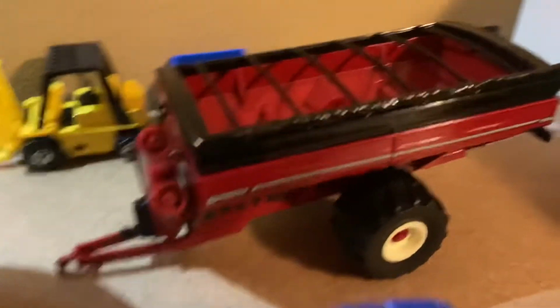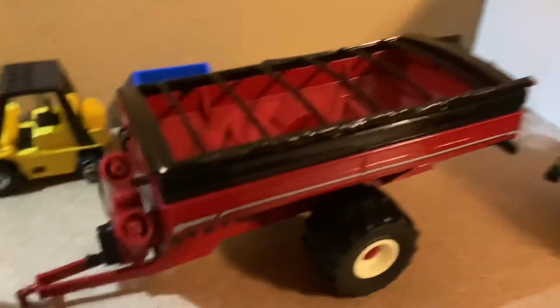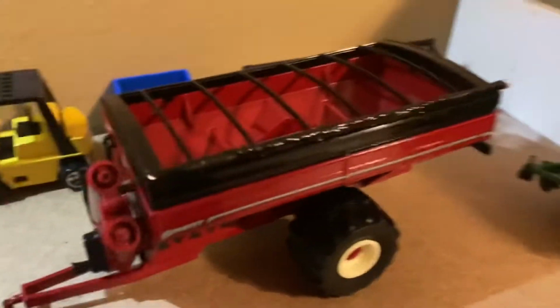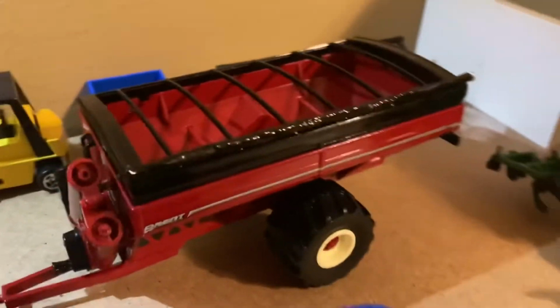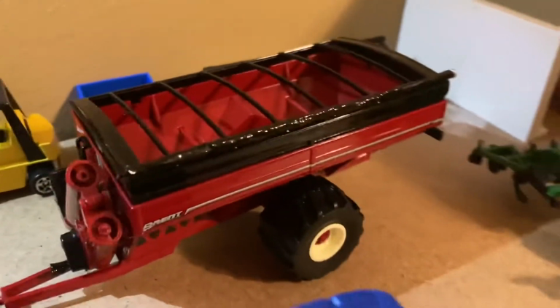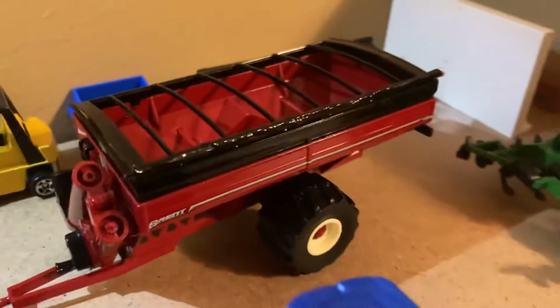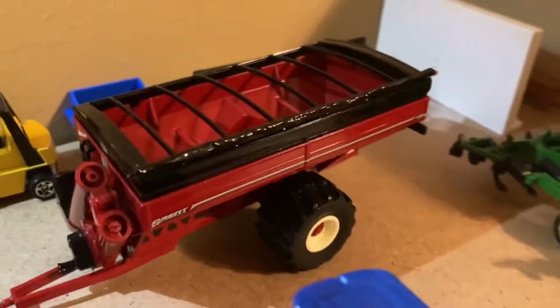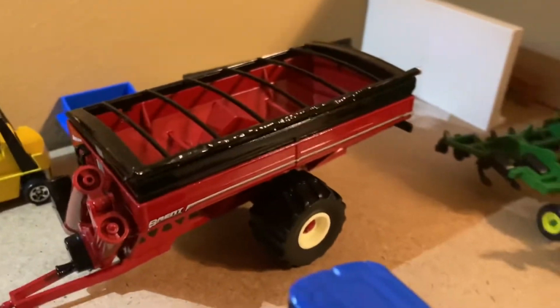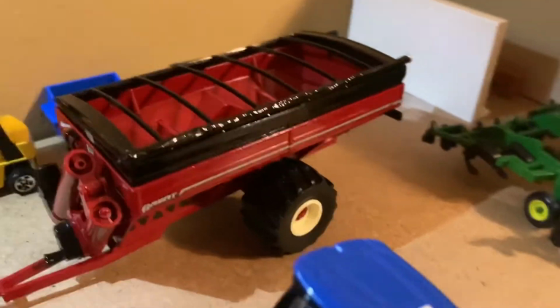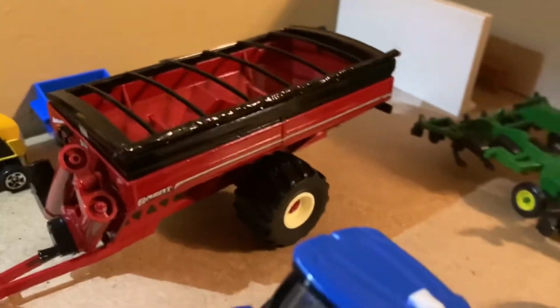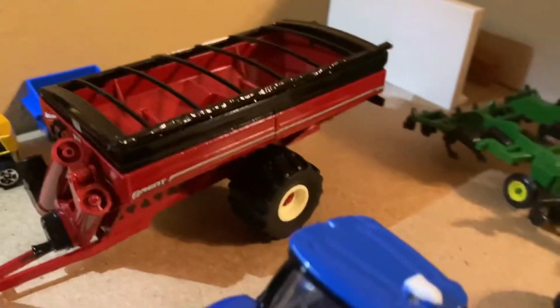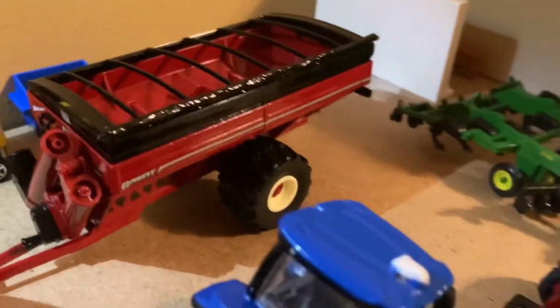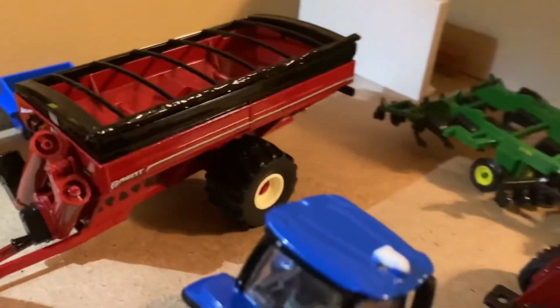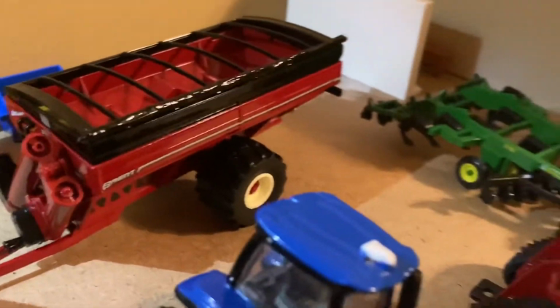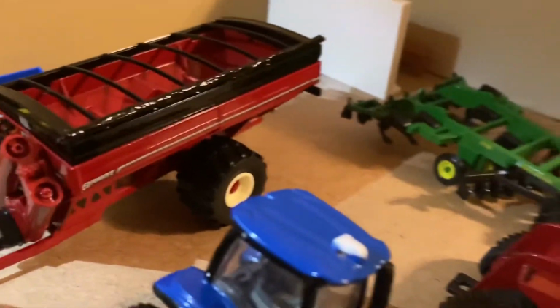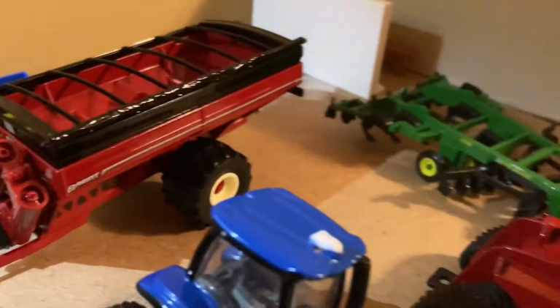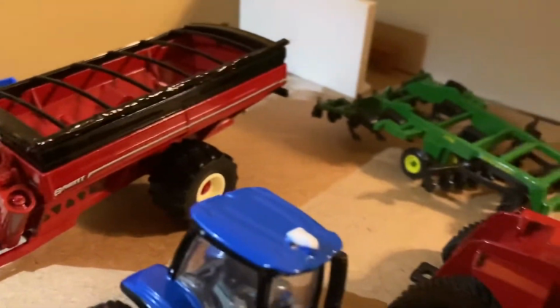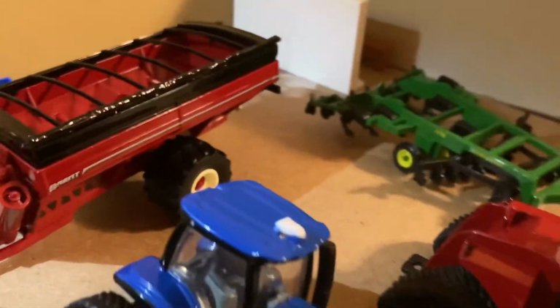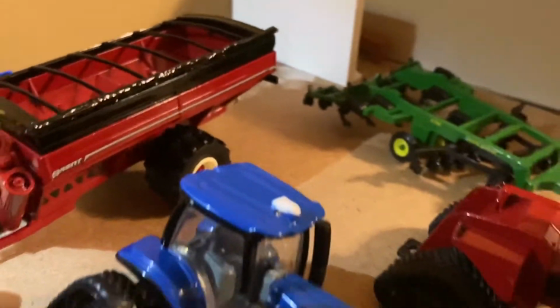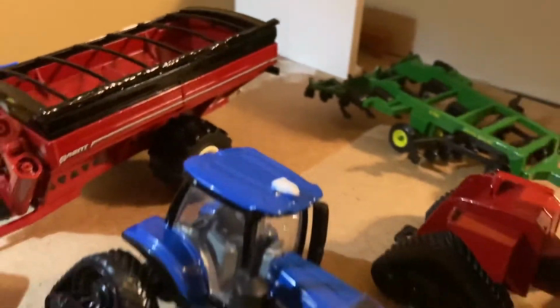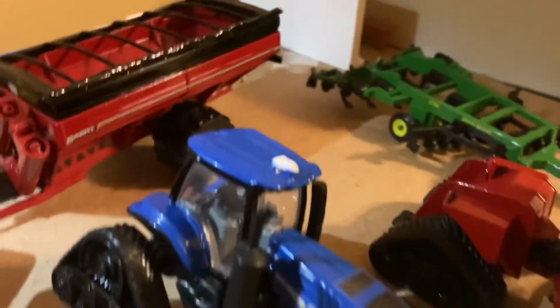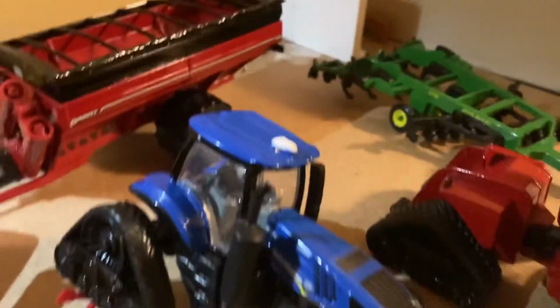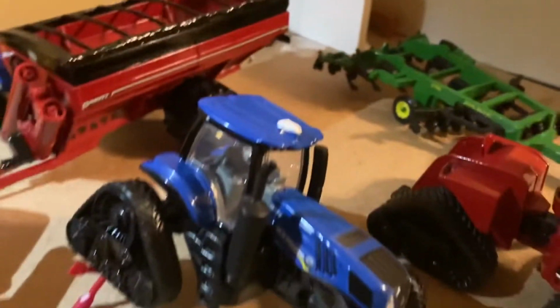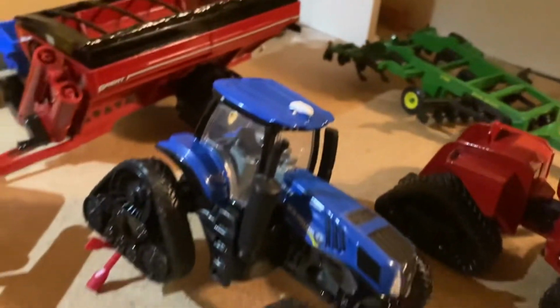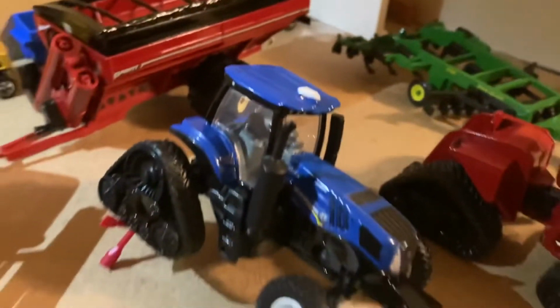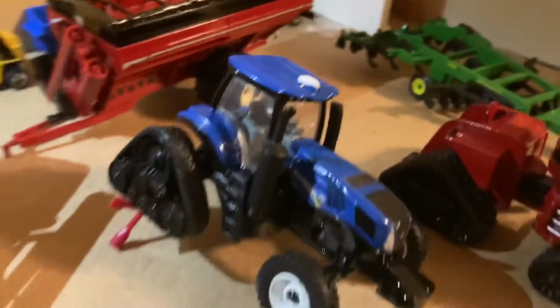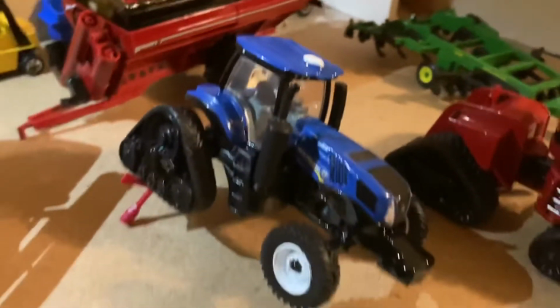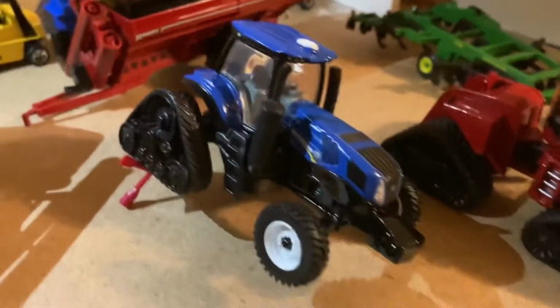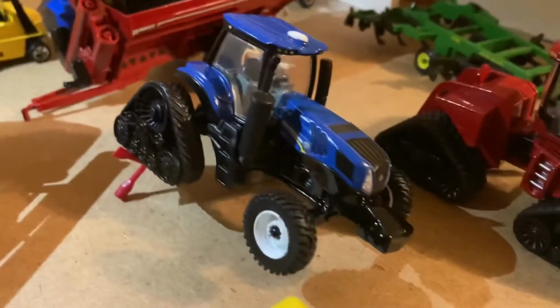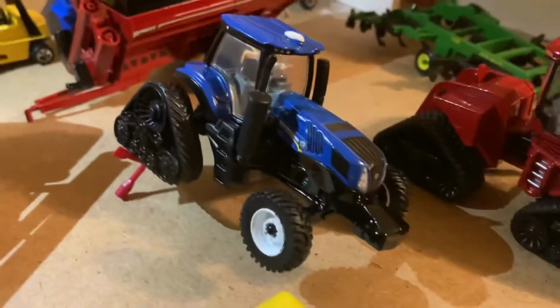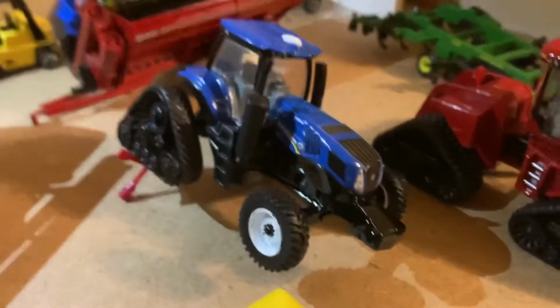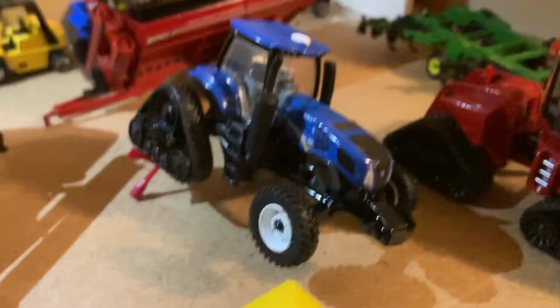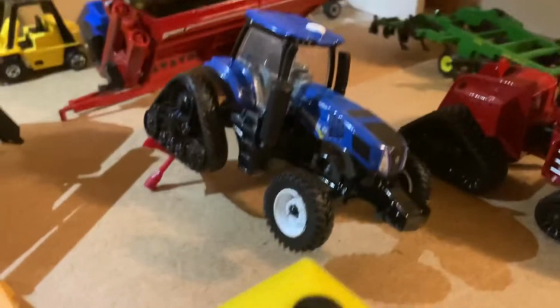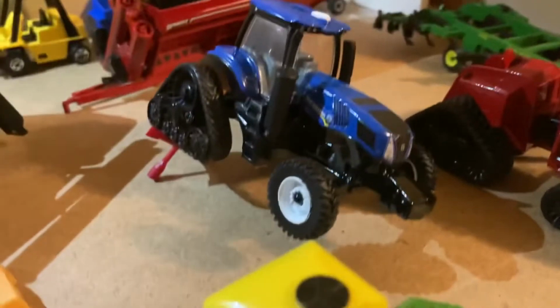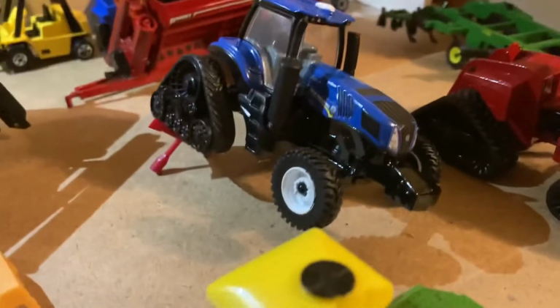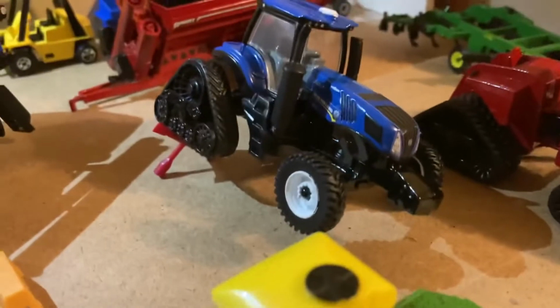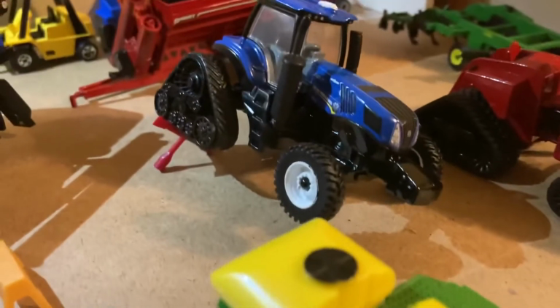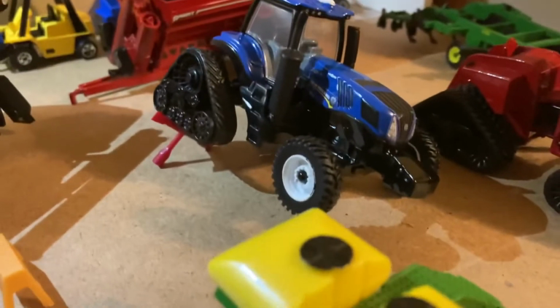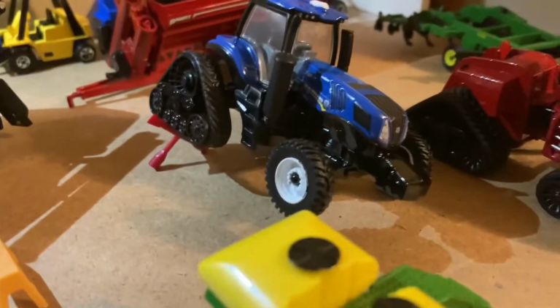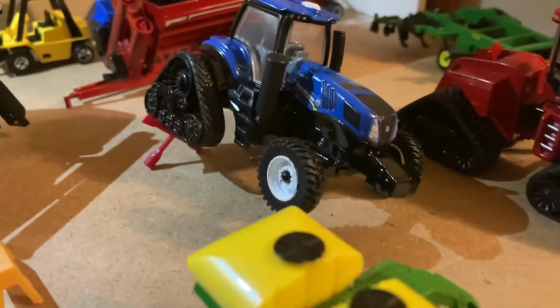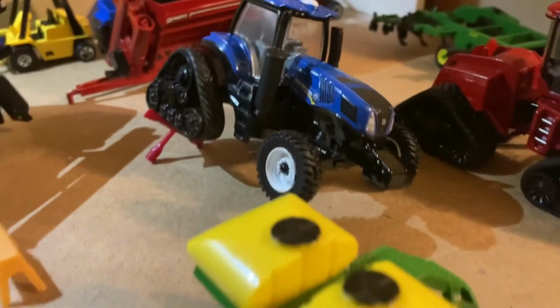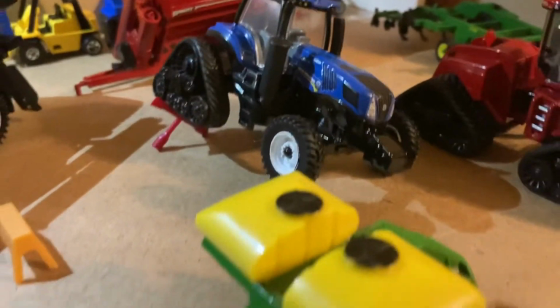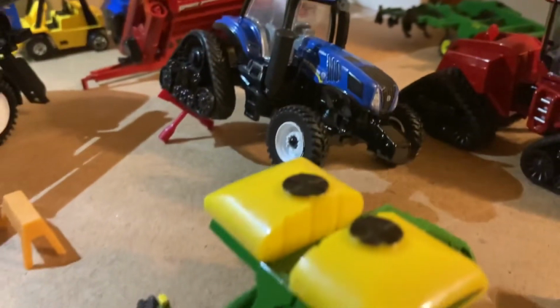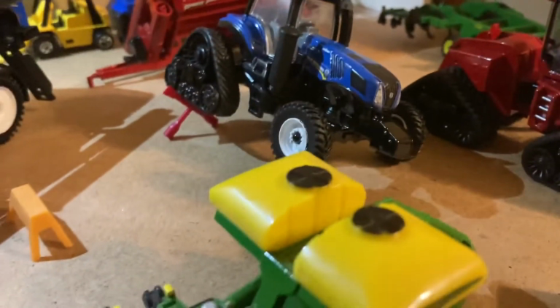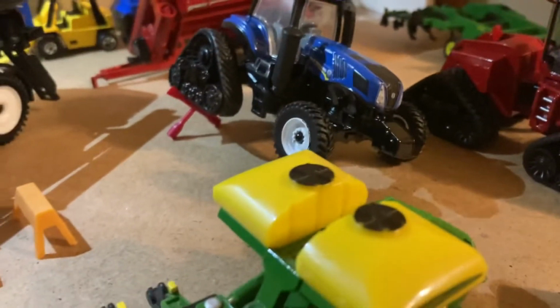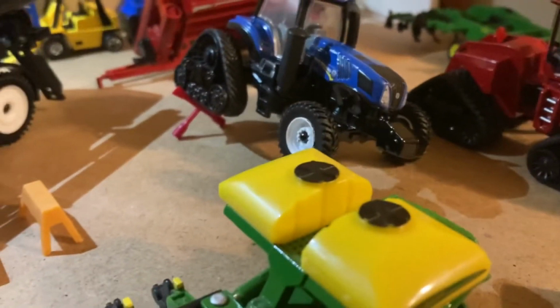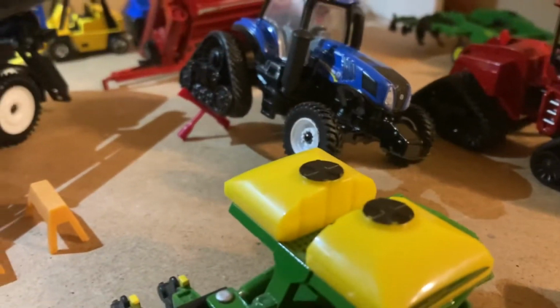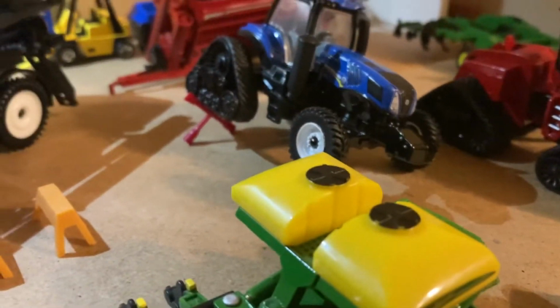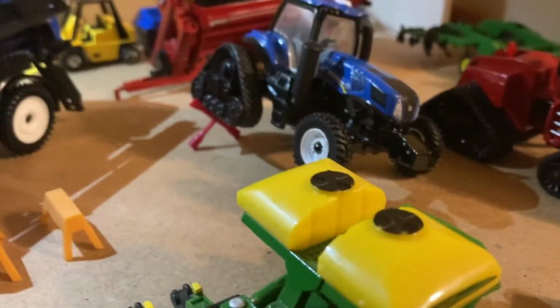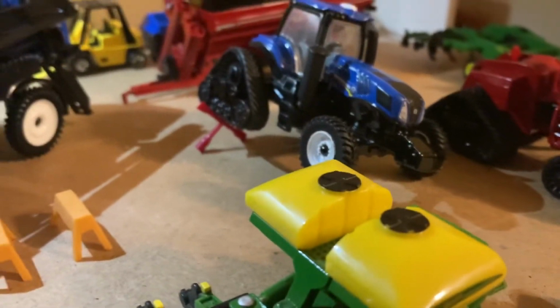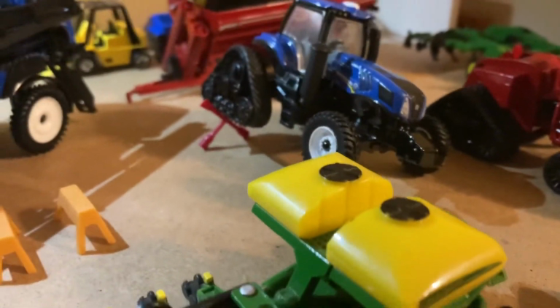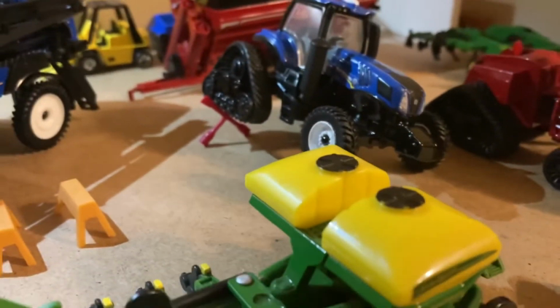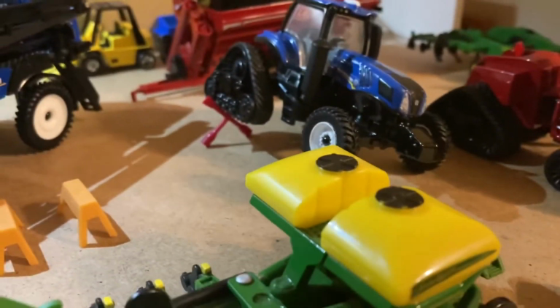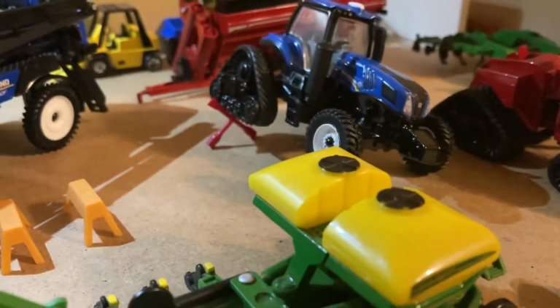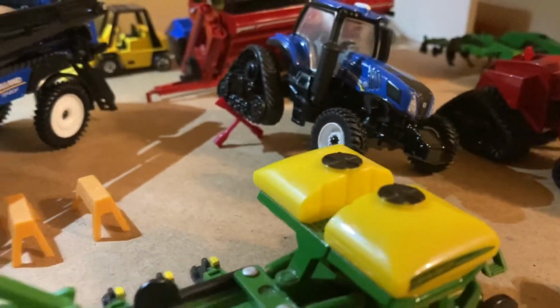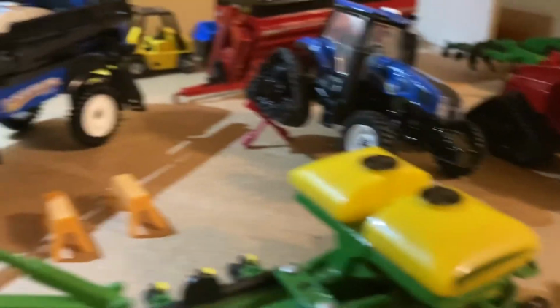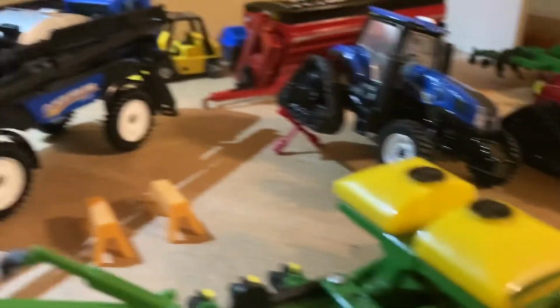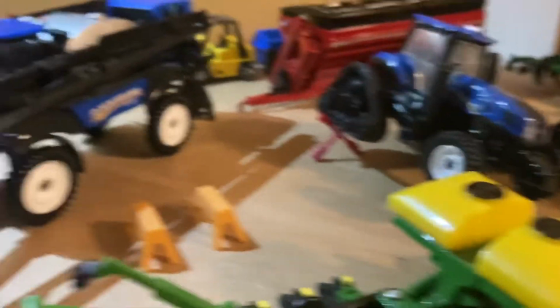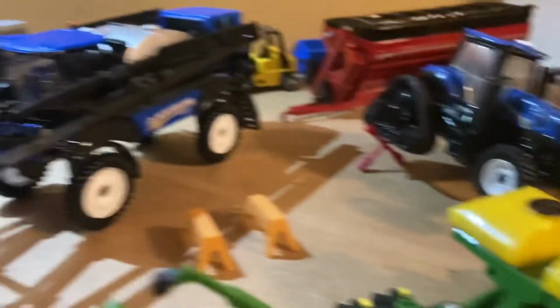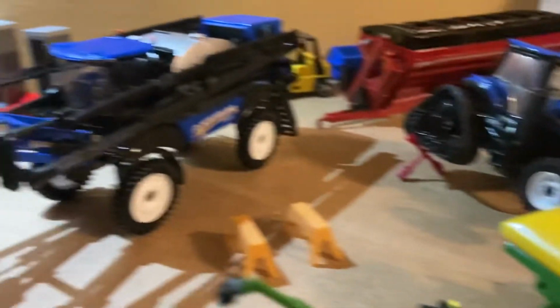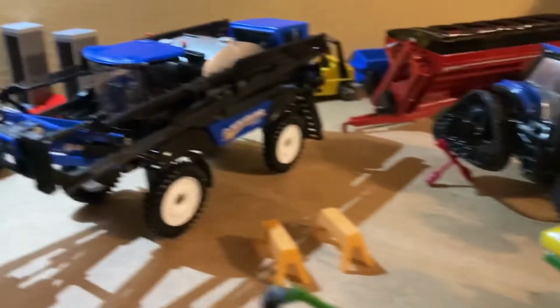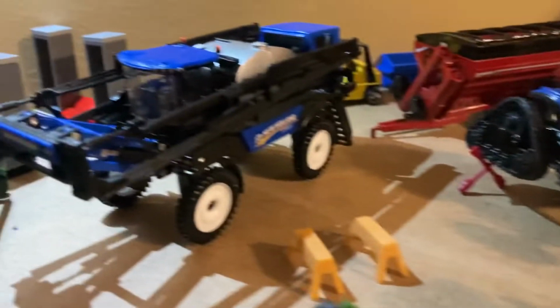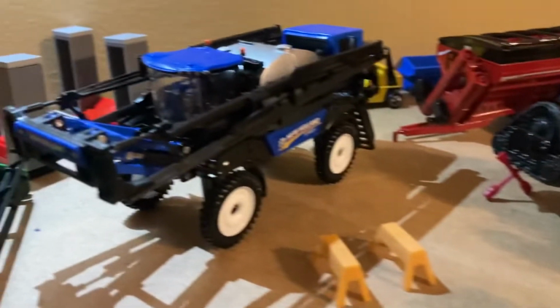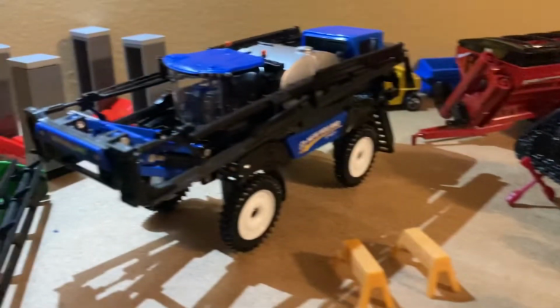King Farms is just moving along real well, getting ready for some spring tillage and planting. Thanks for watching, bye!